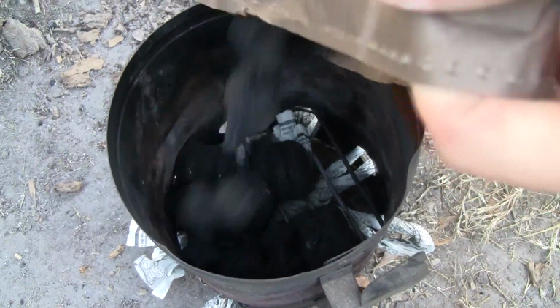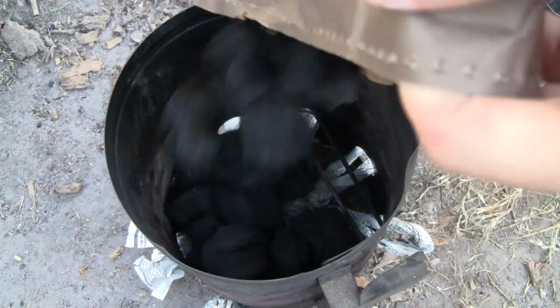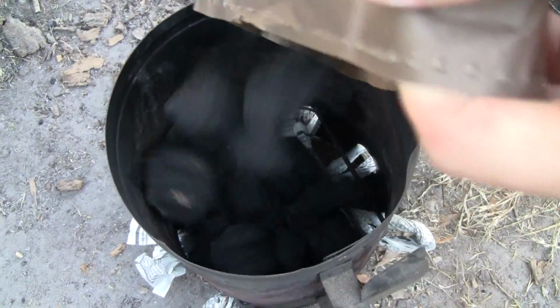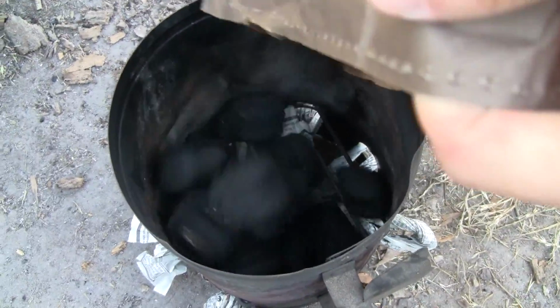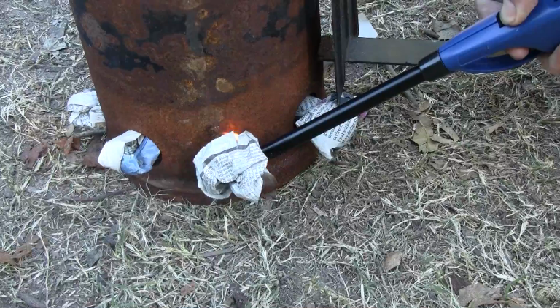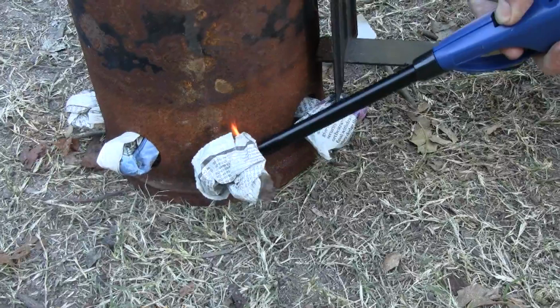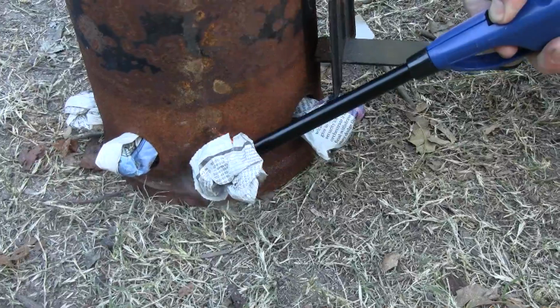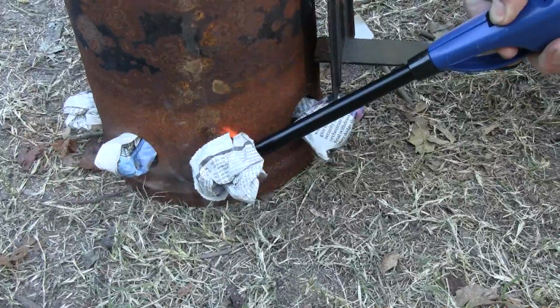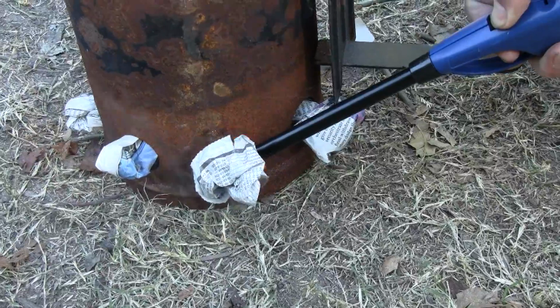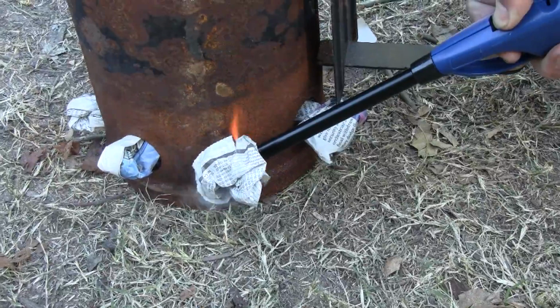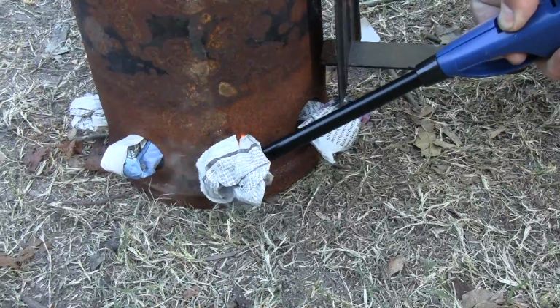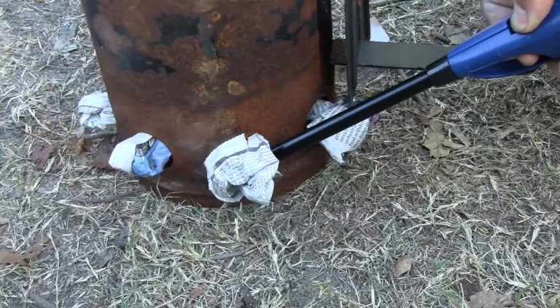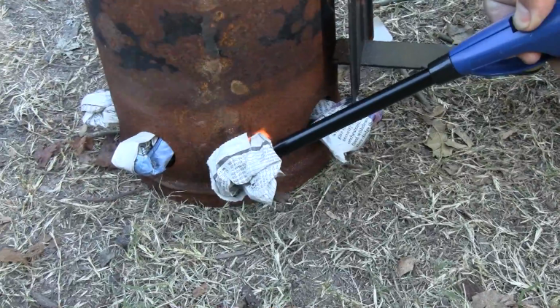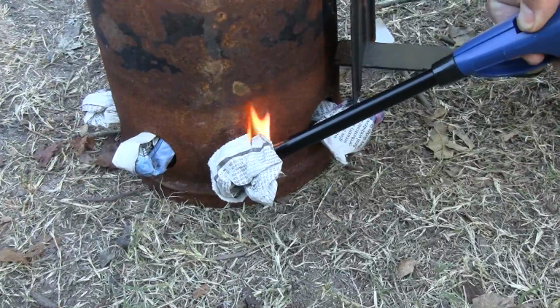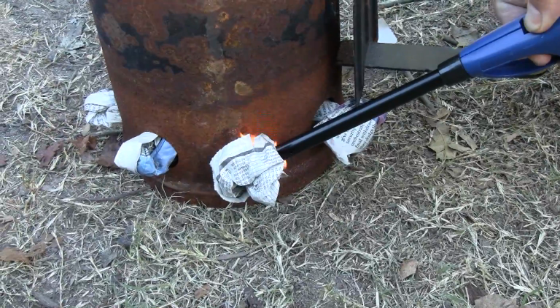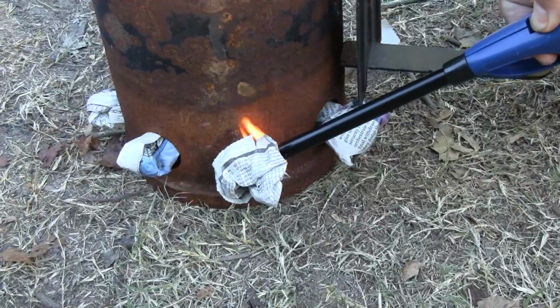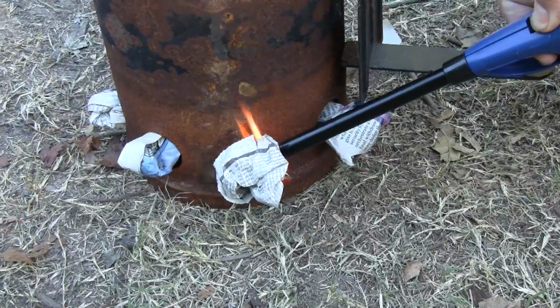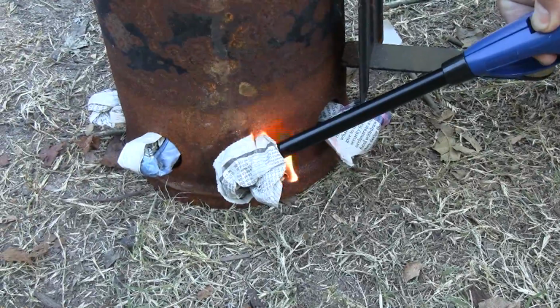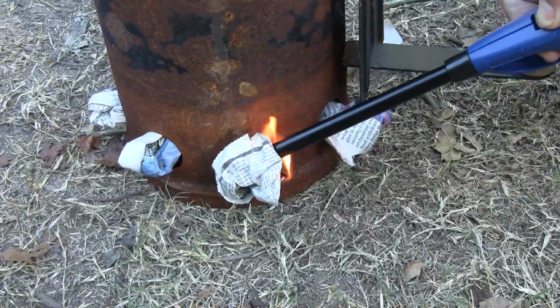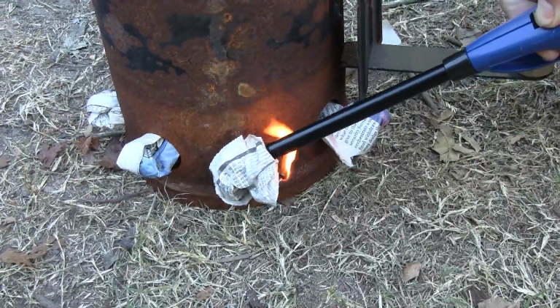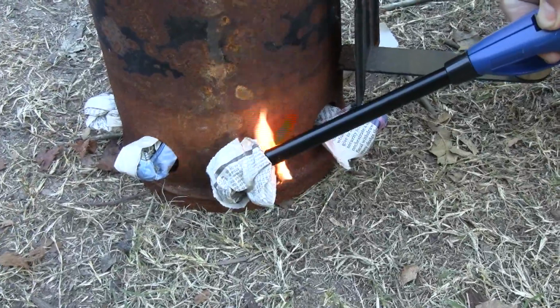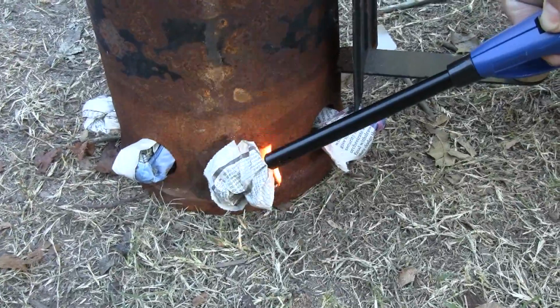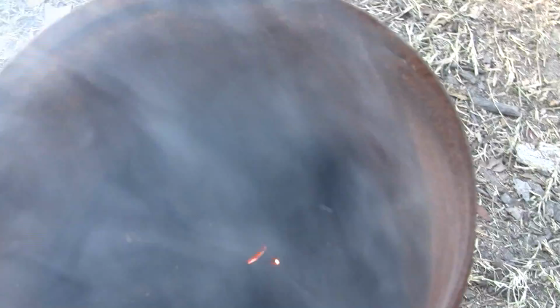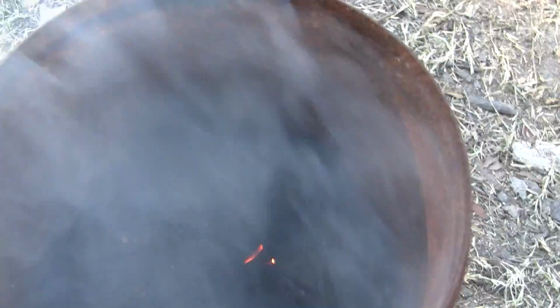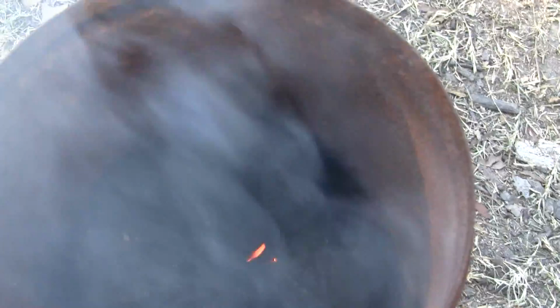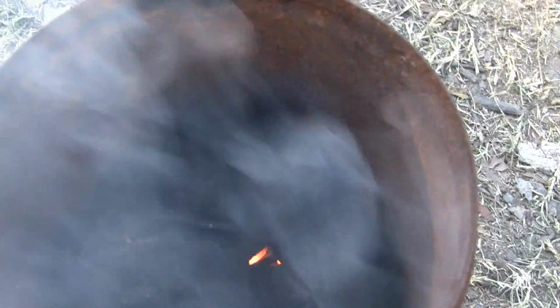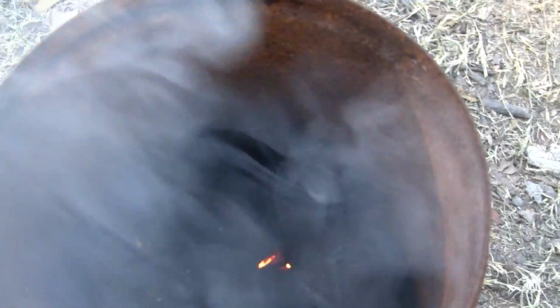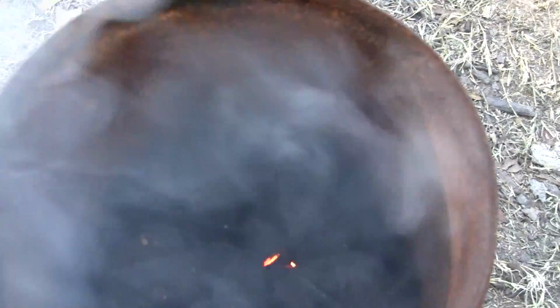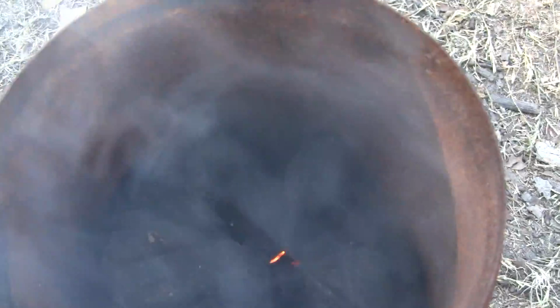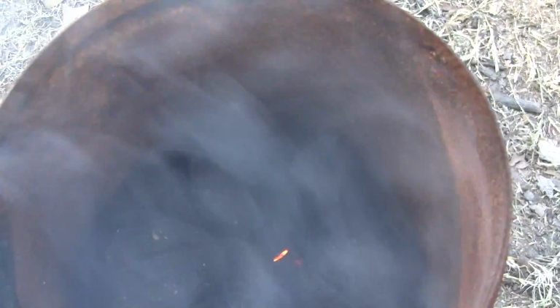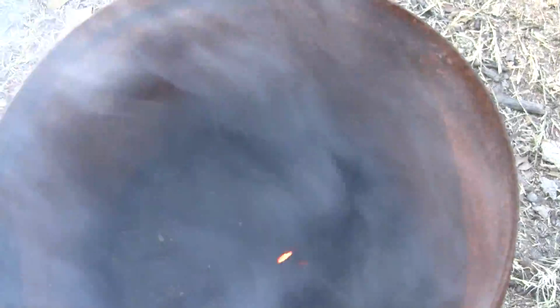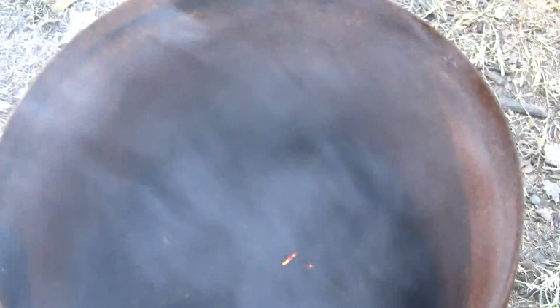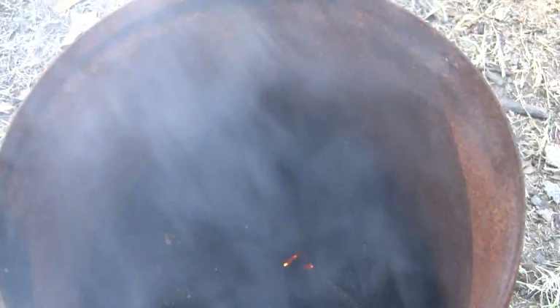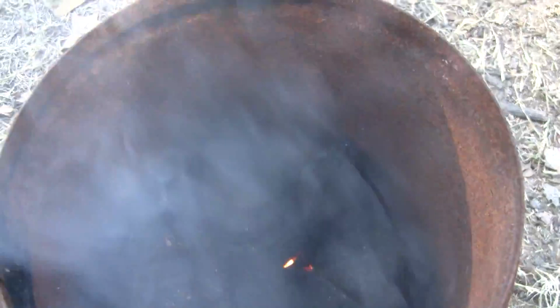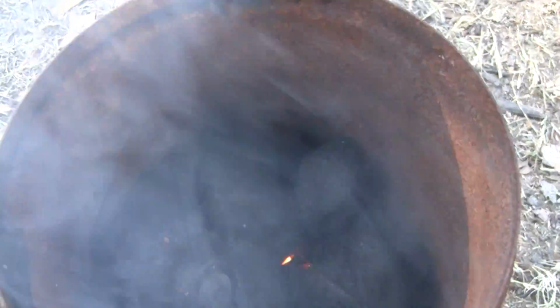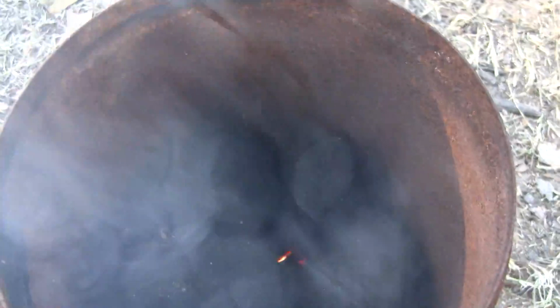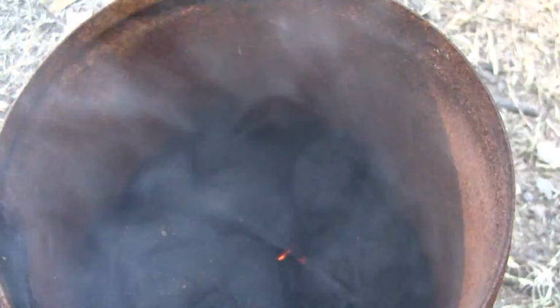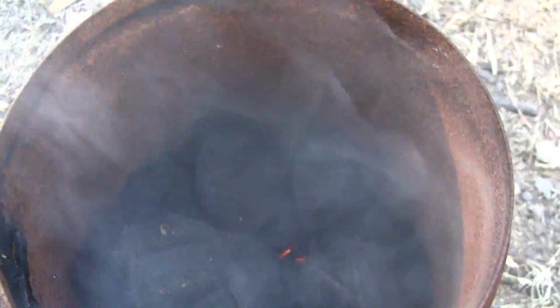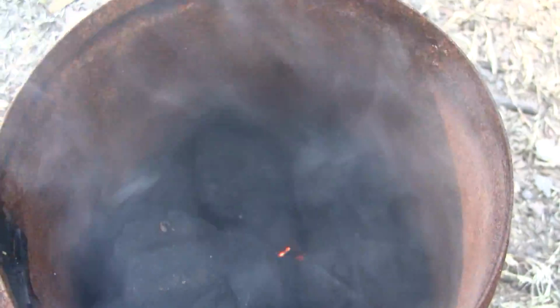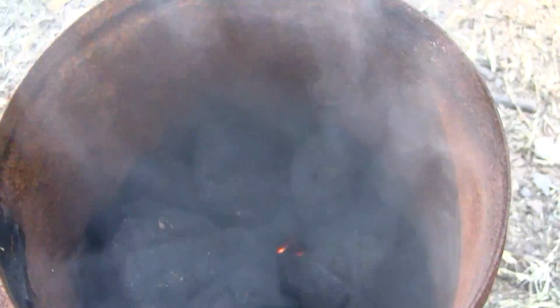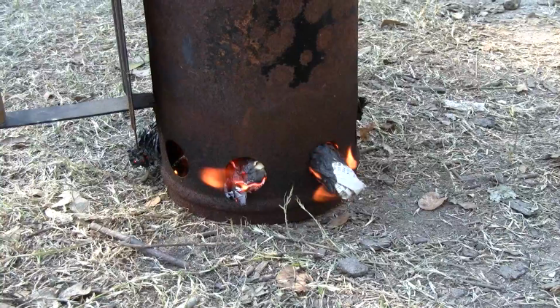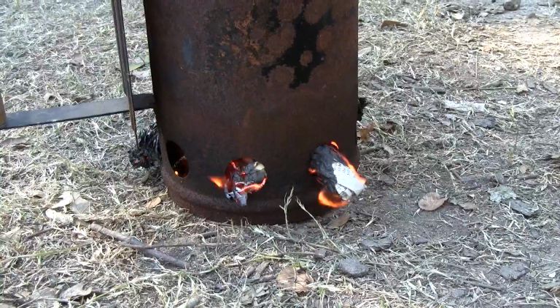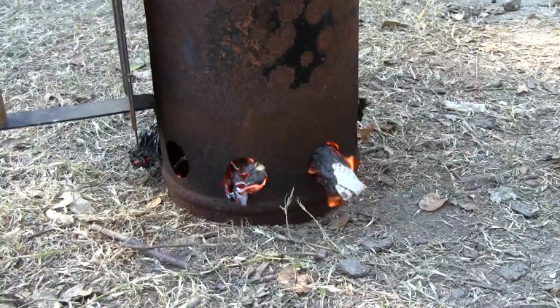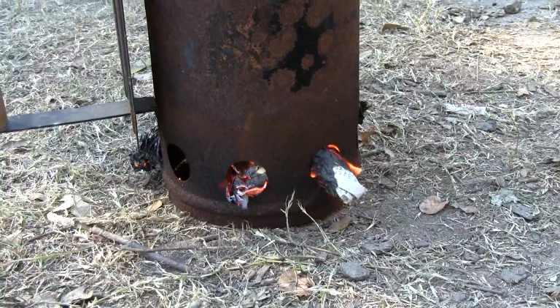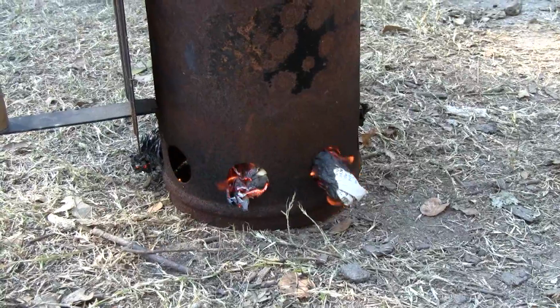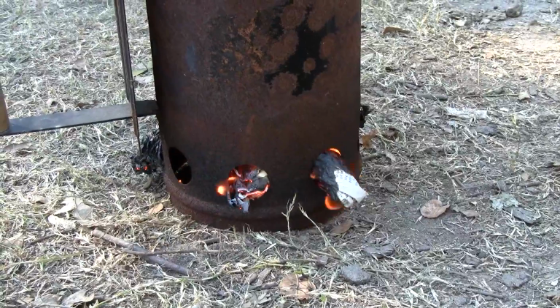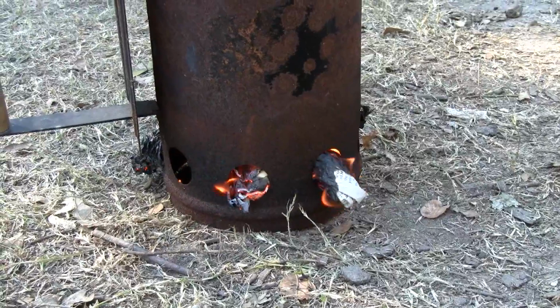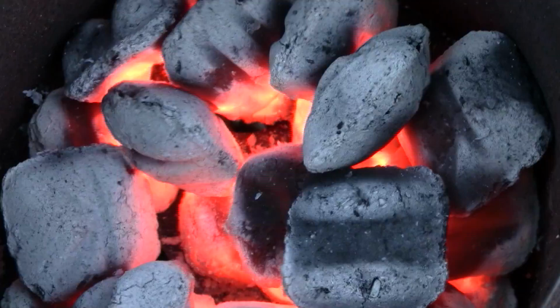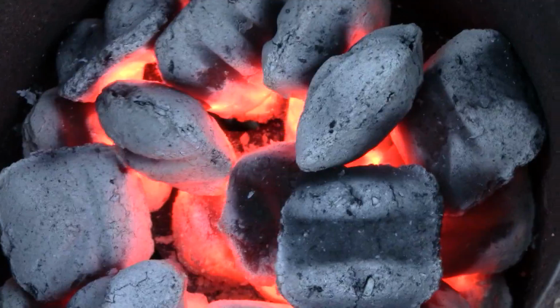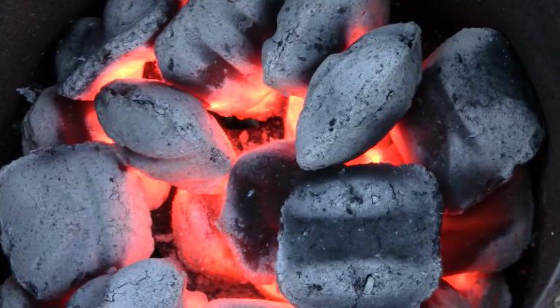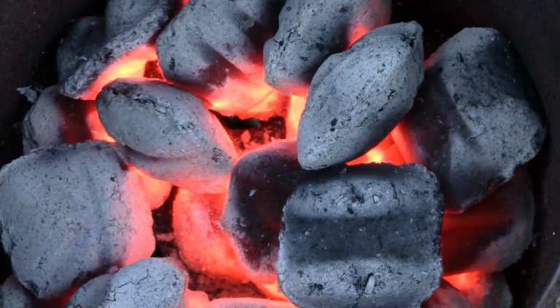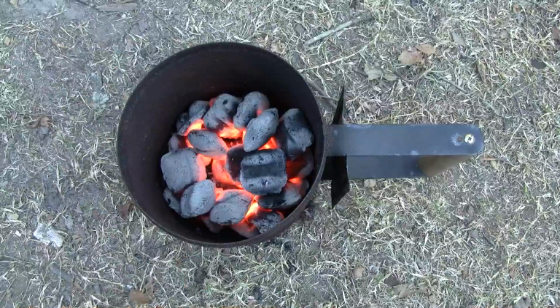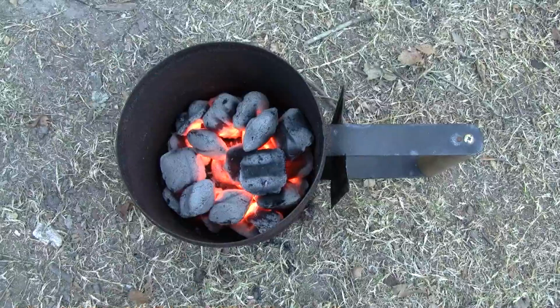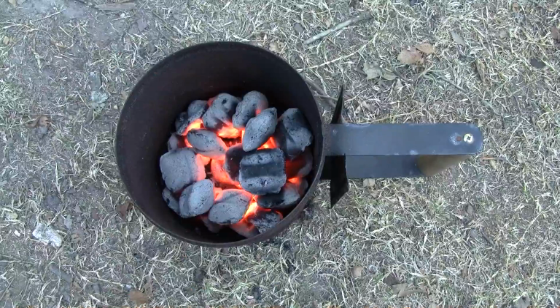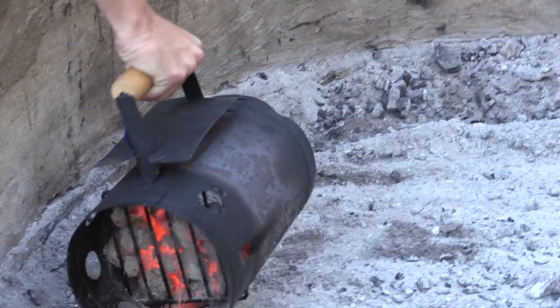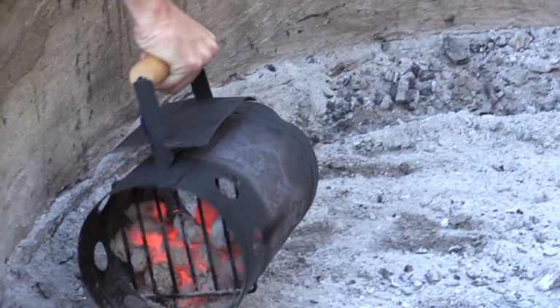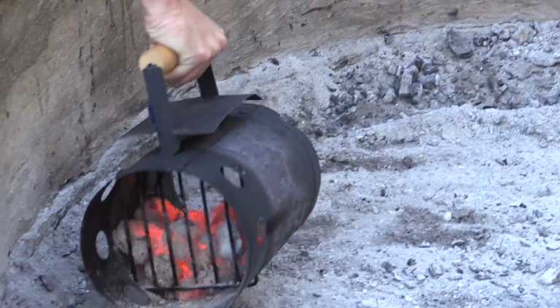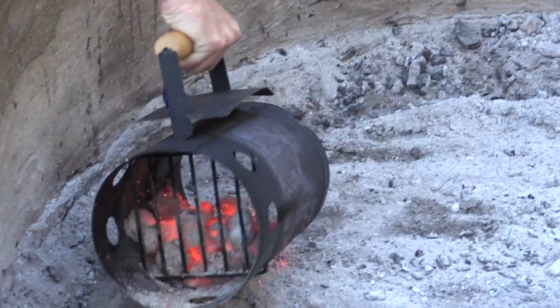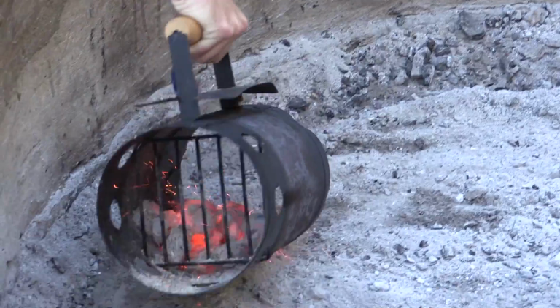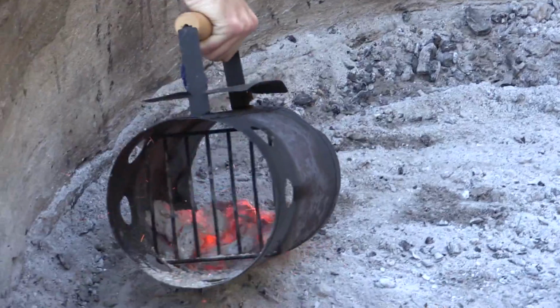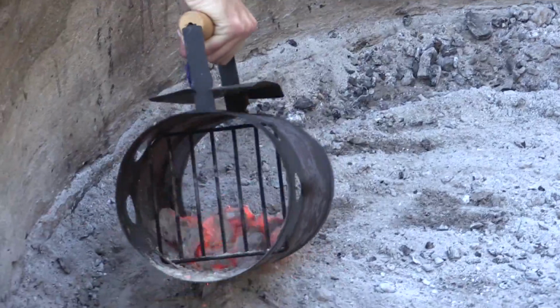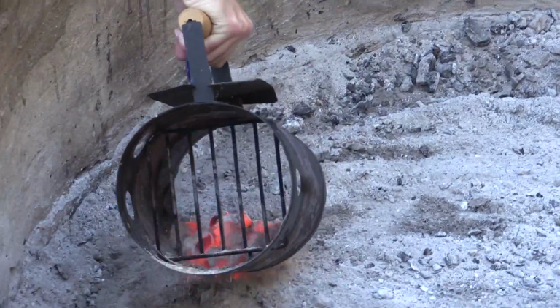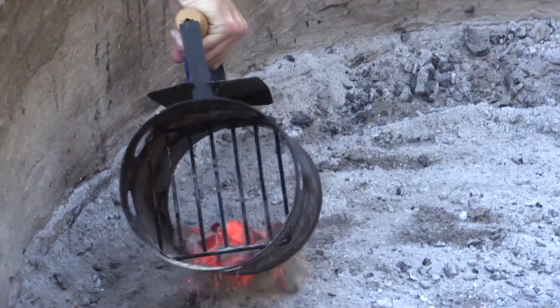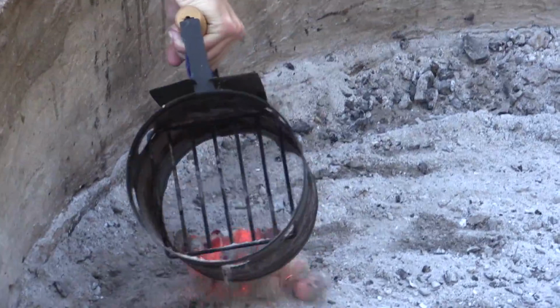Light the paper underneath. As the air goes through, the coals ignite. Within about 12 minutes, your coals are white, hot, and ready for cooking.